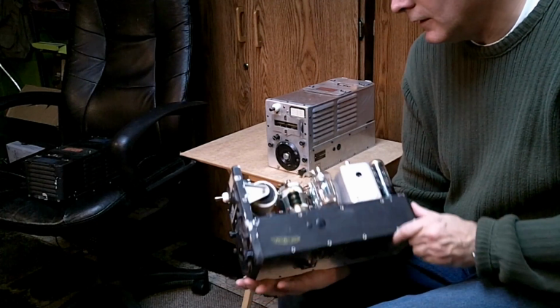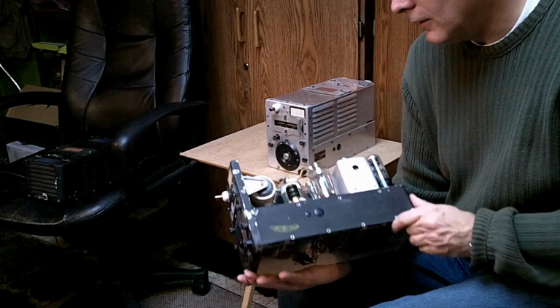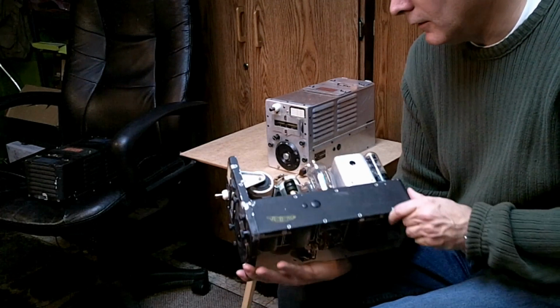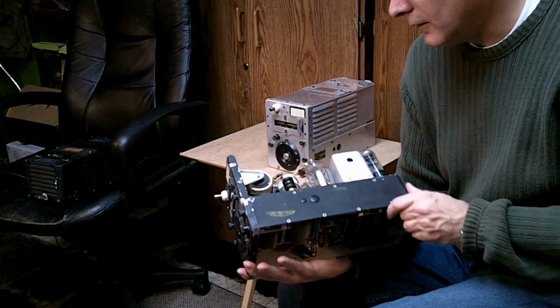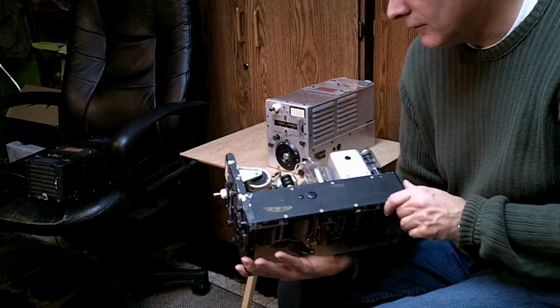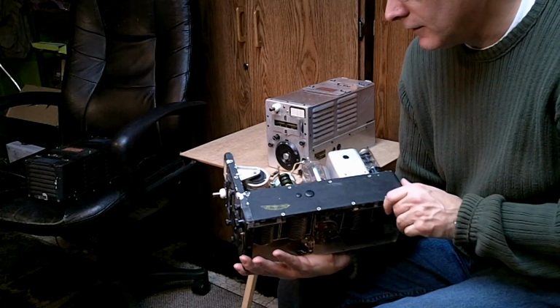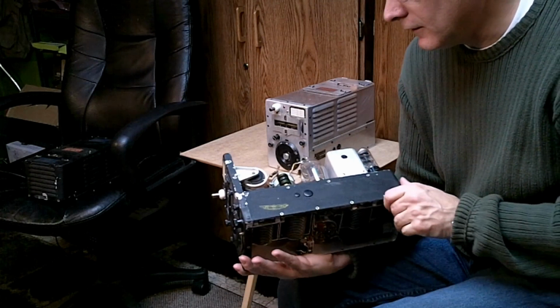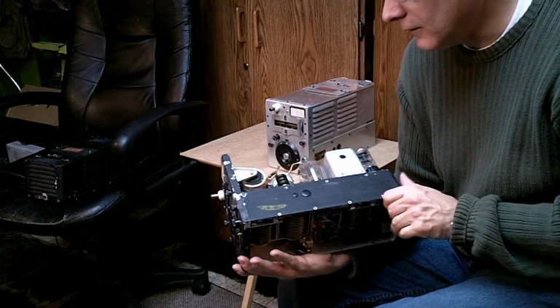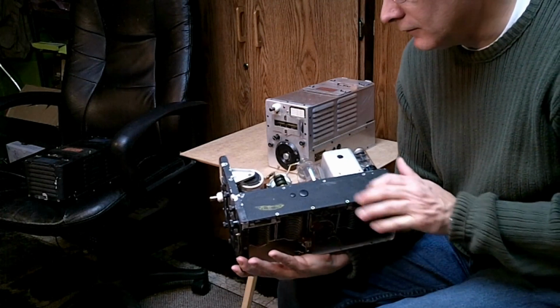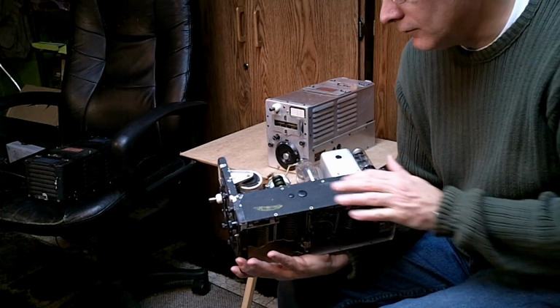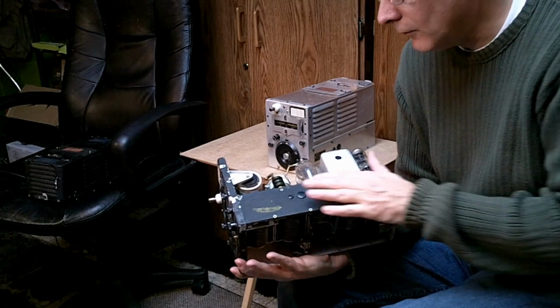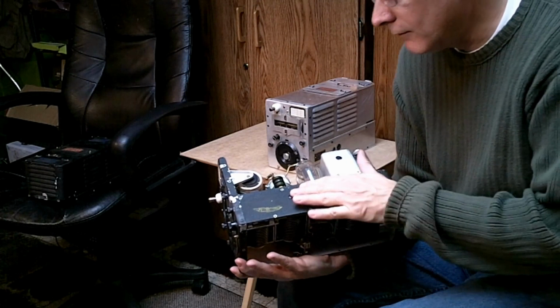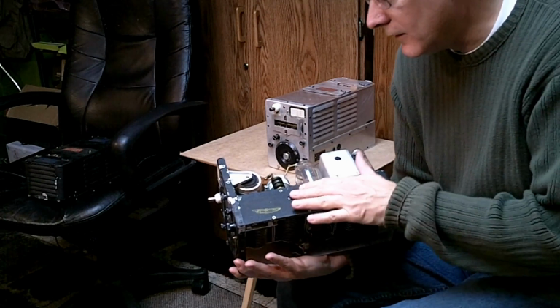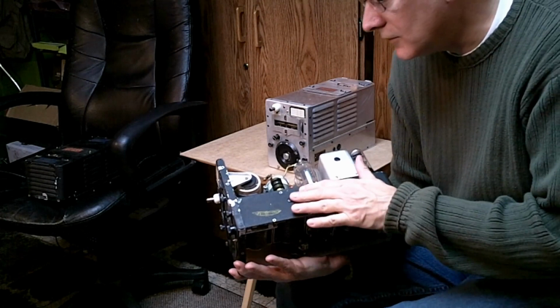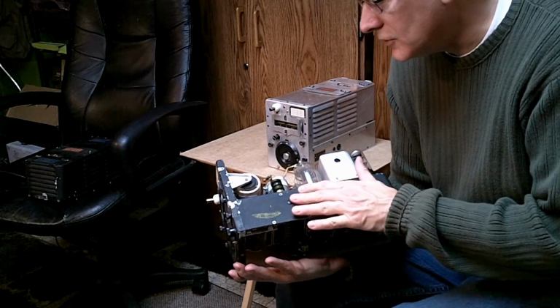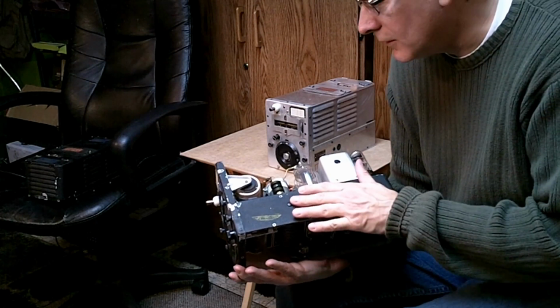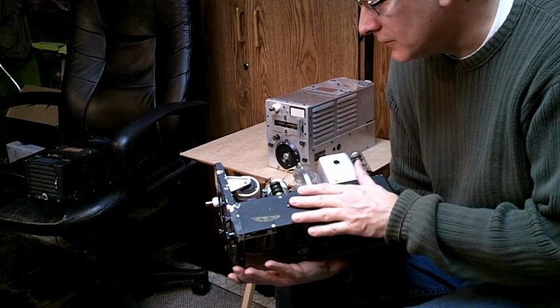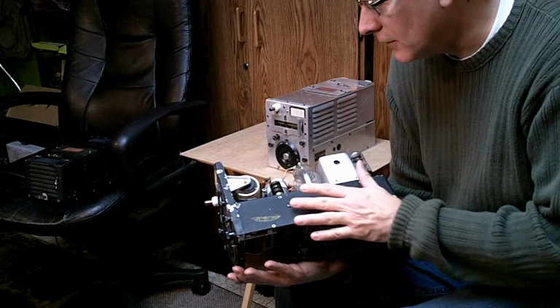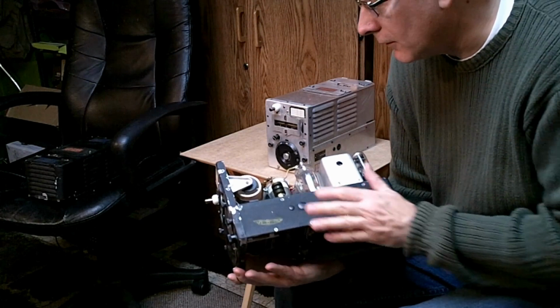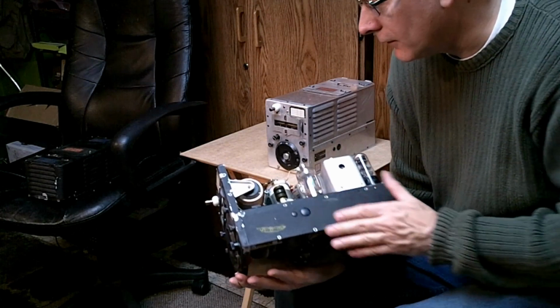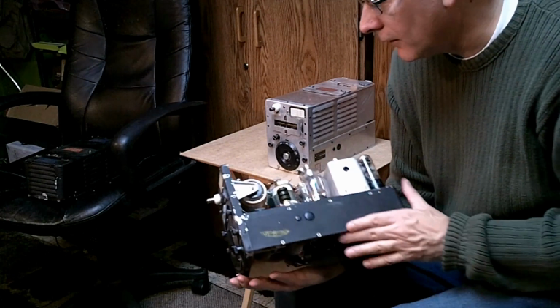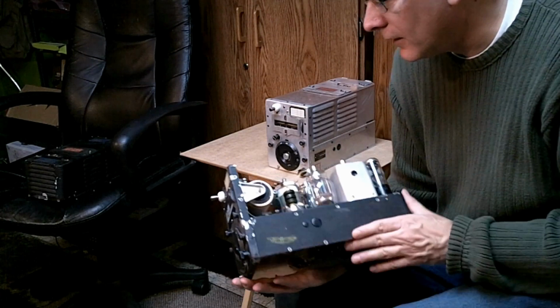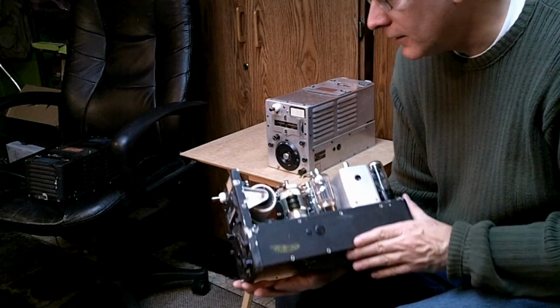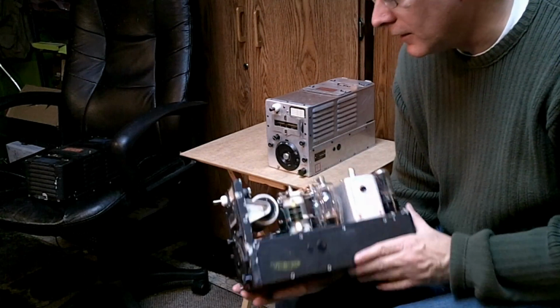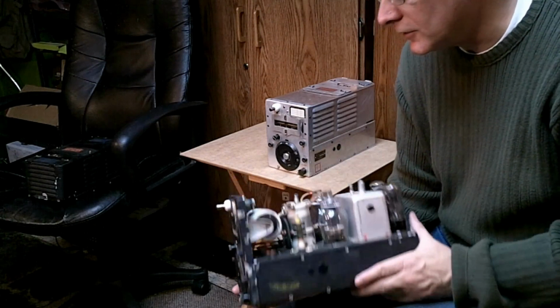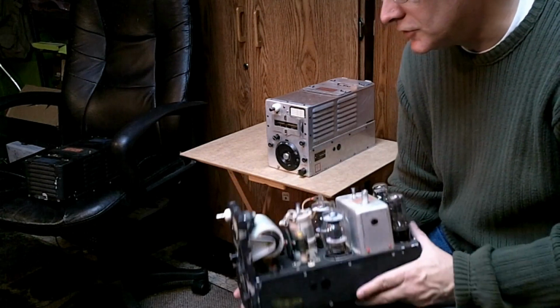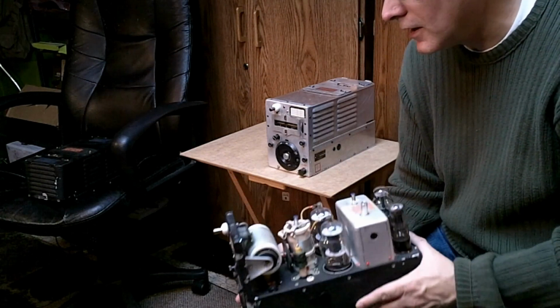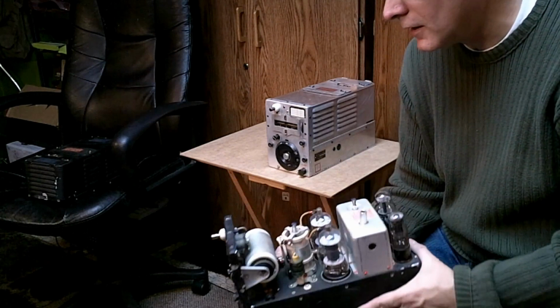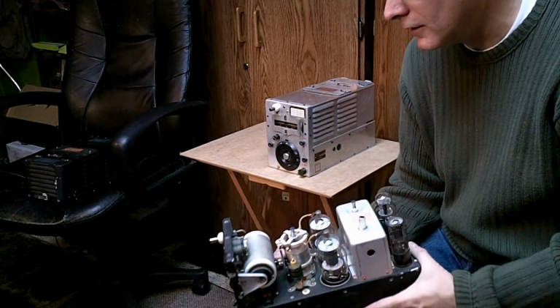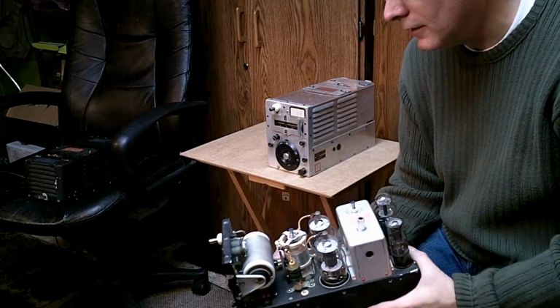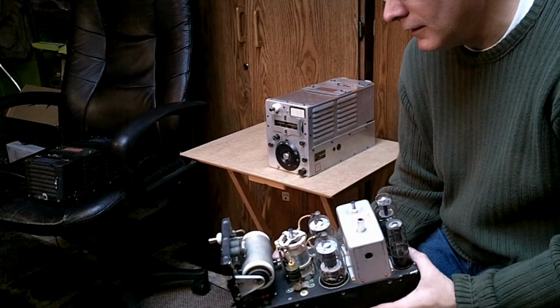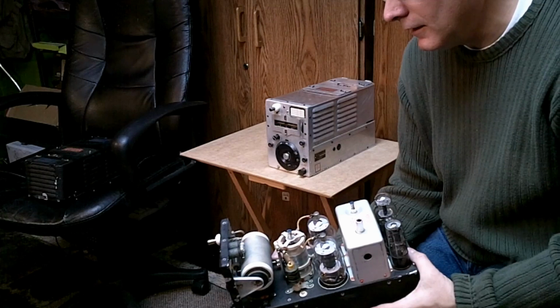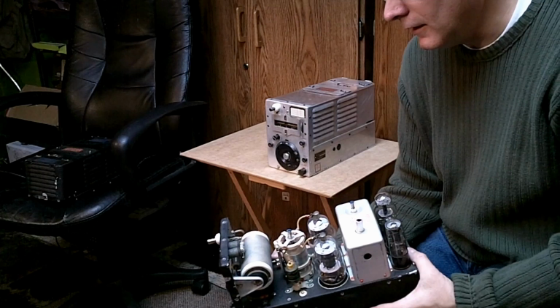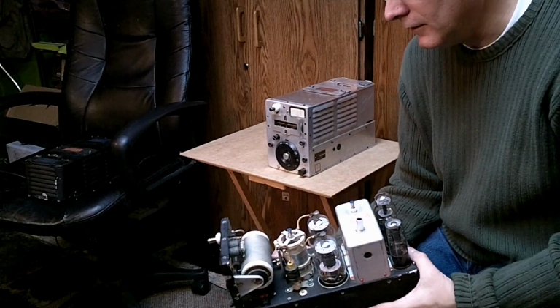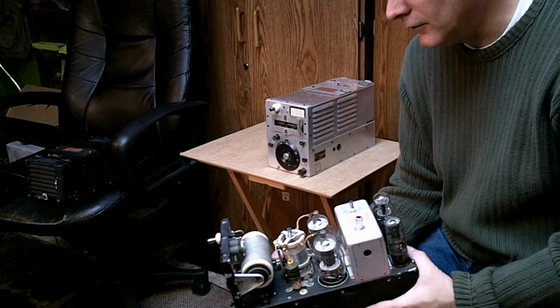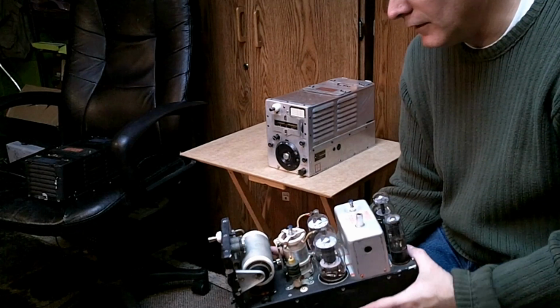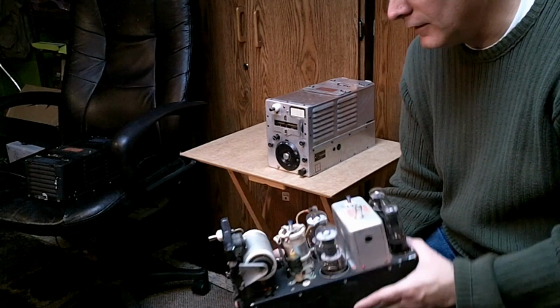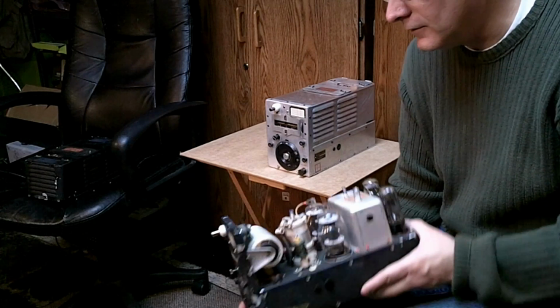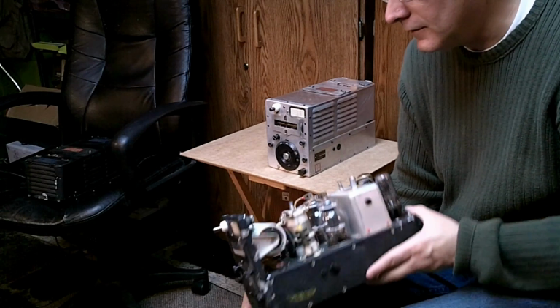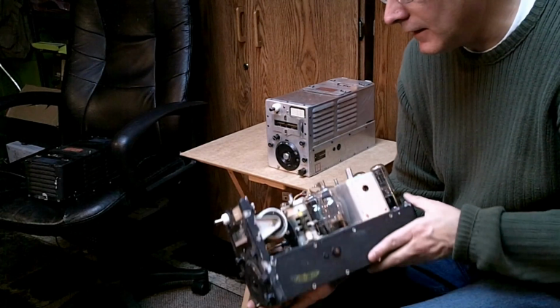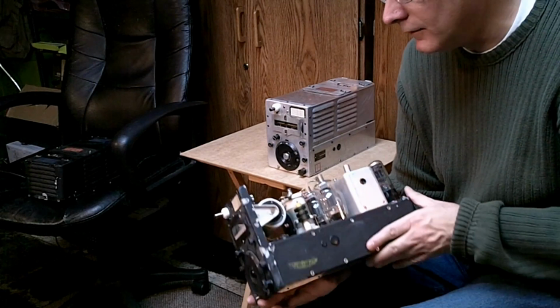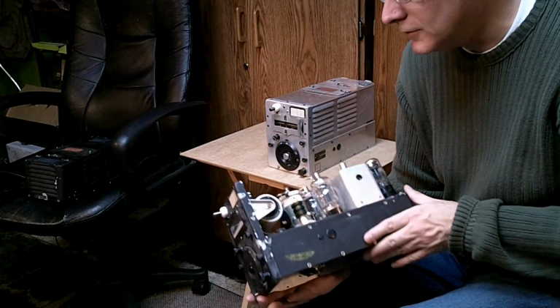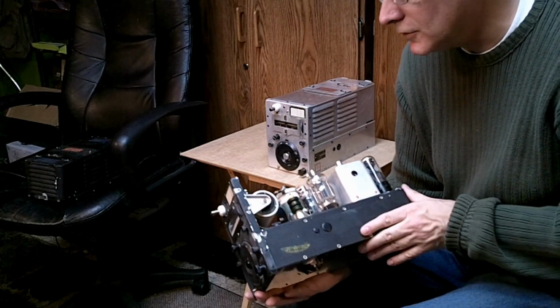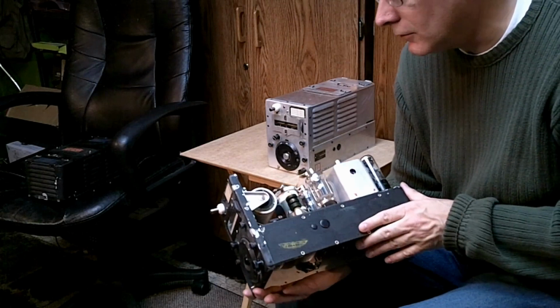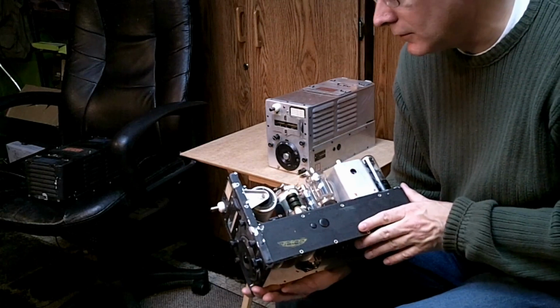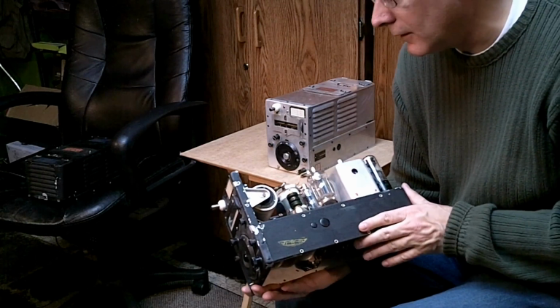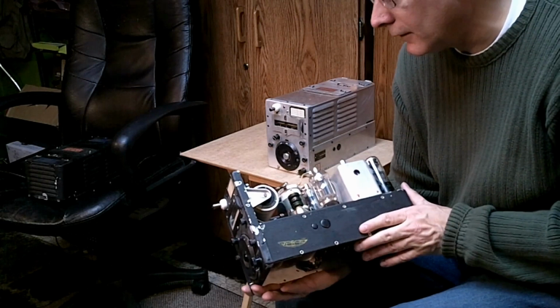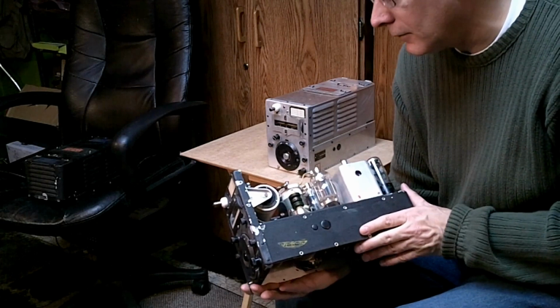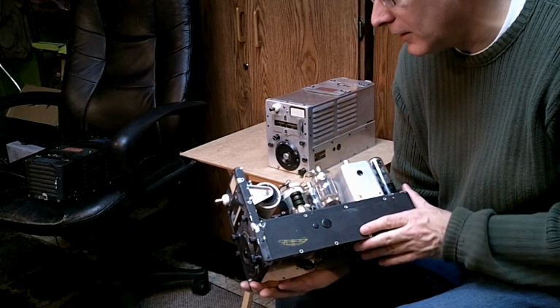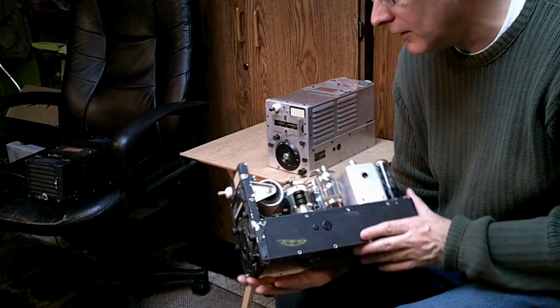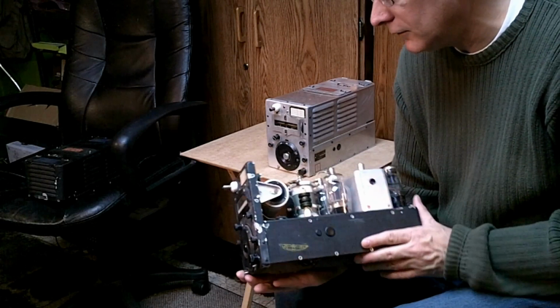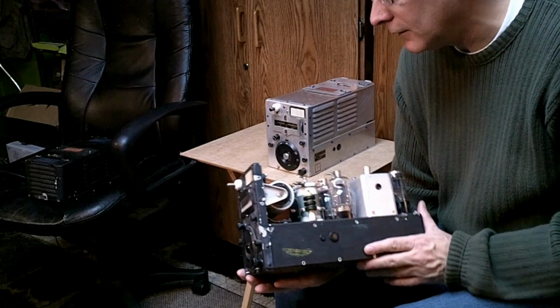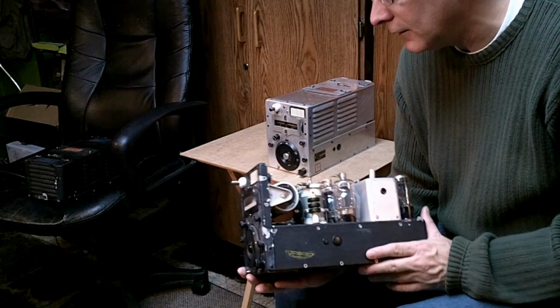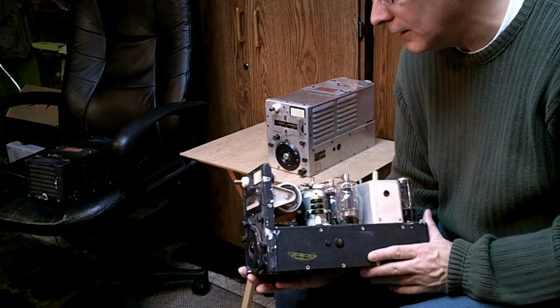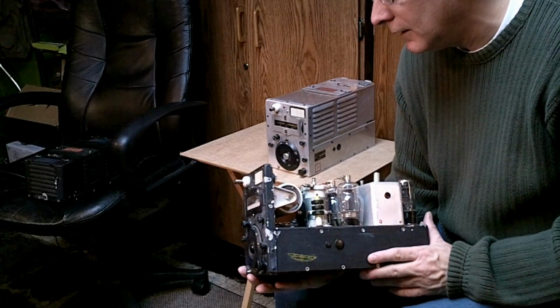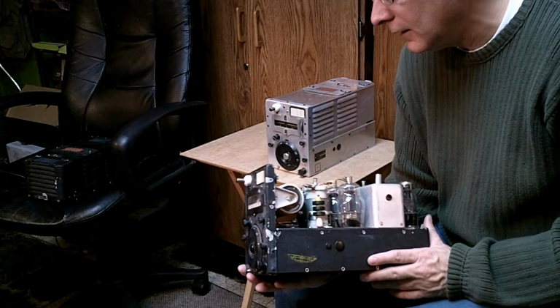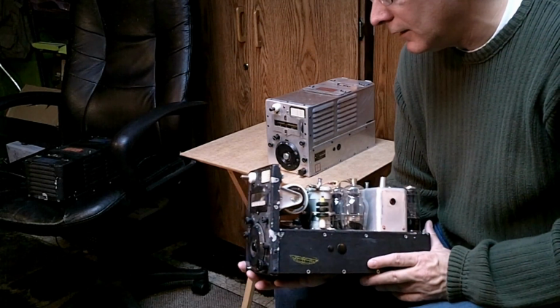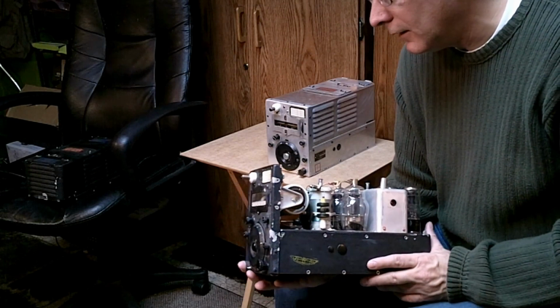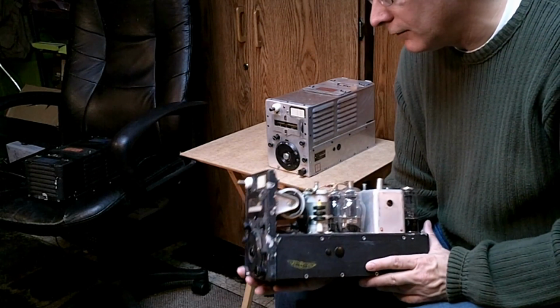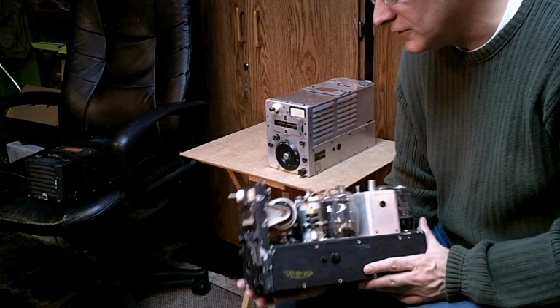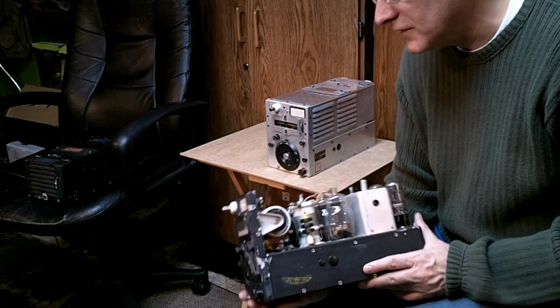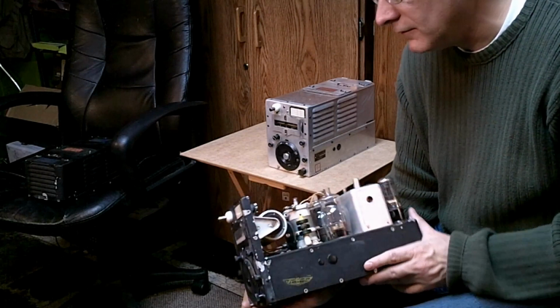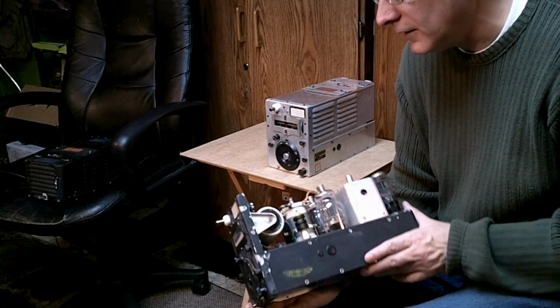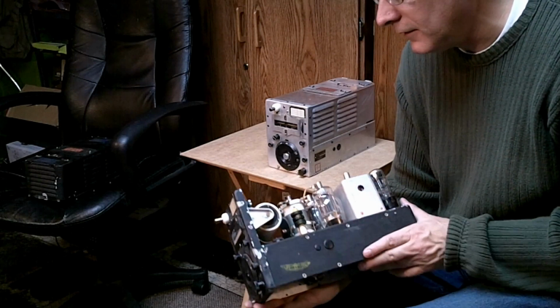All I can think is, one of the engineers along the line got a shock and decided to add the choke and the capacitor for safety.